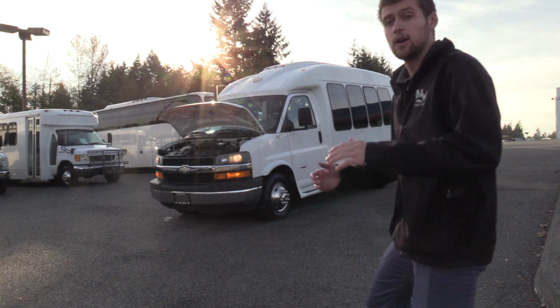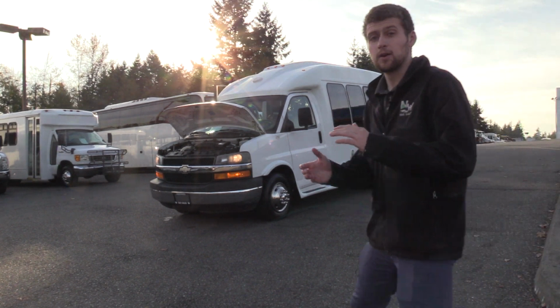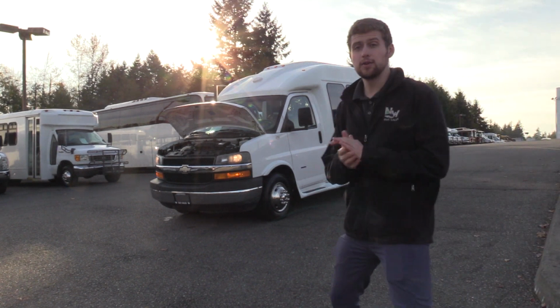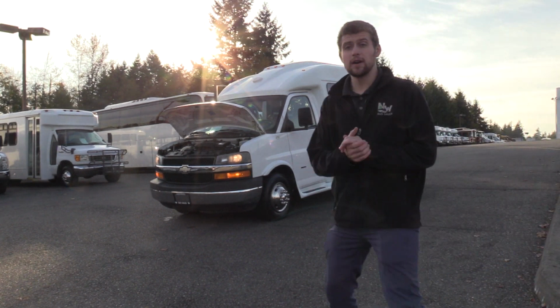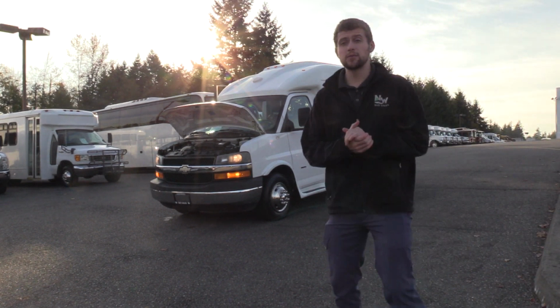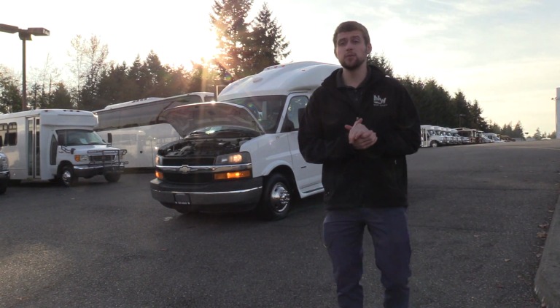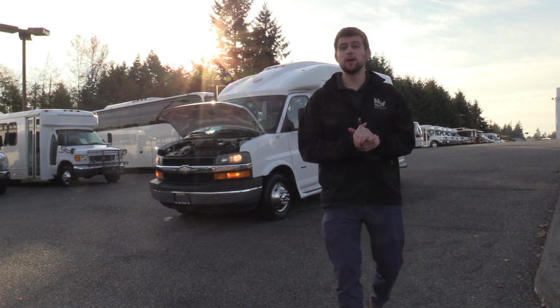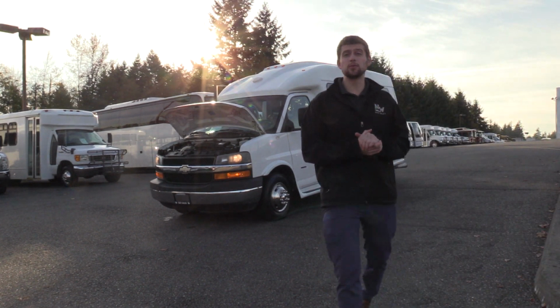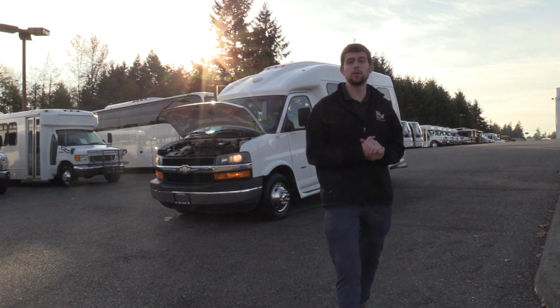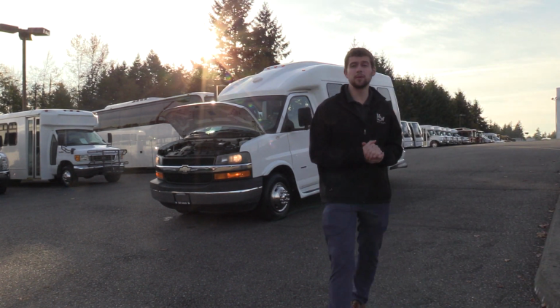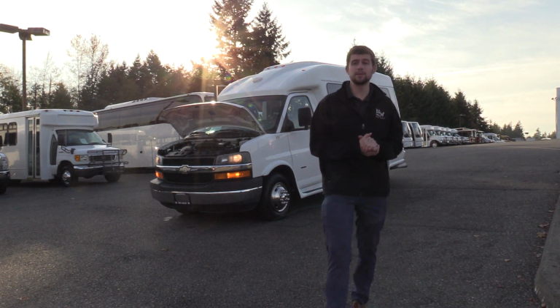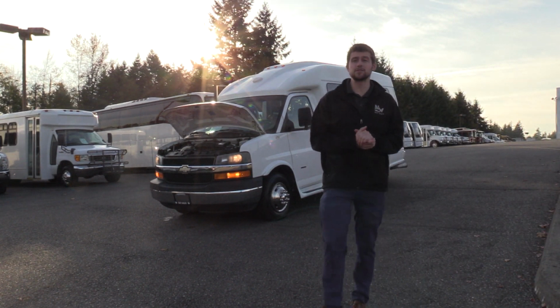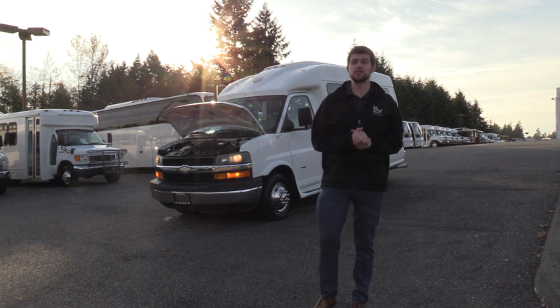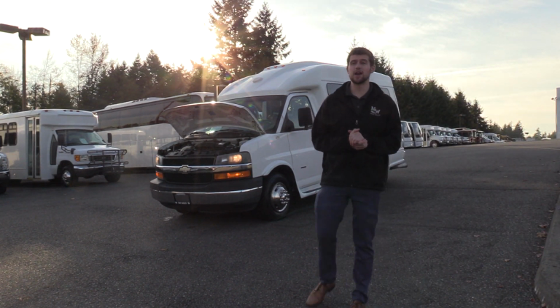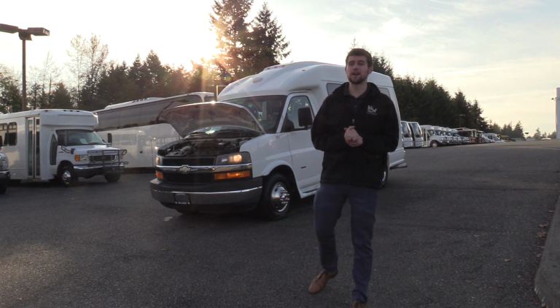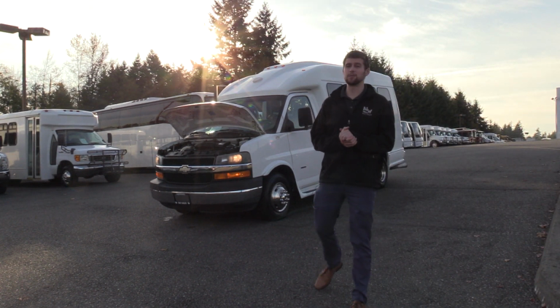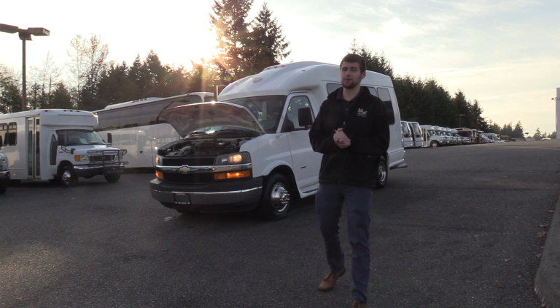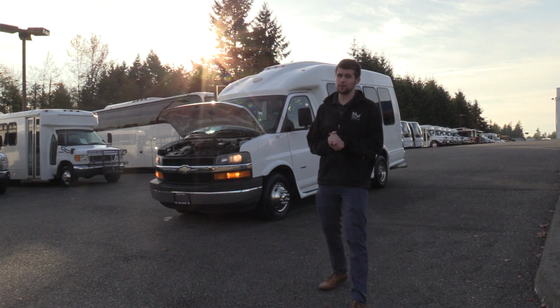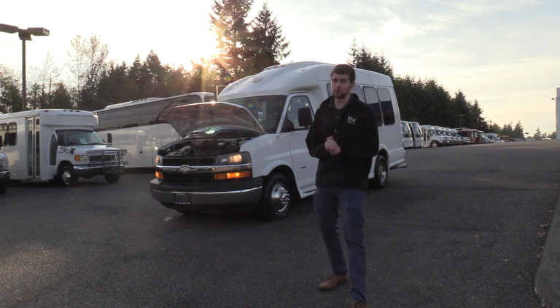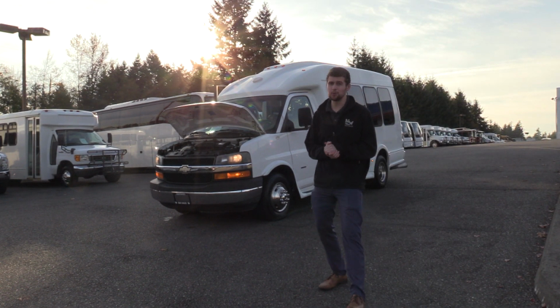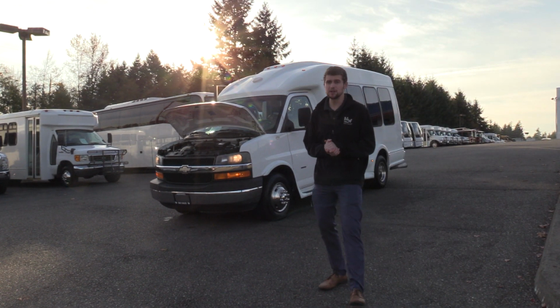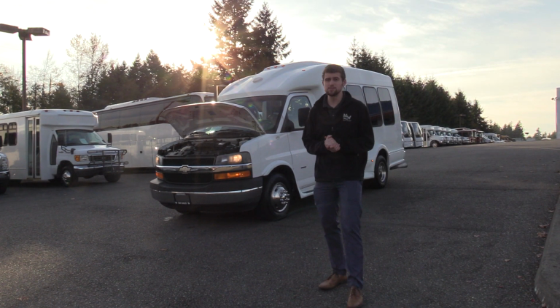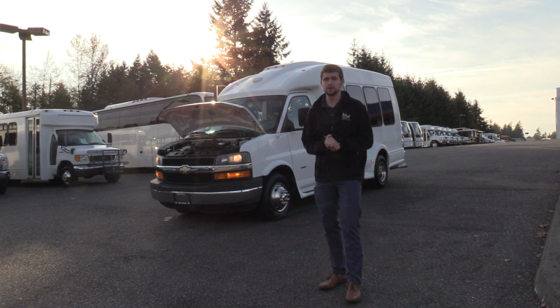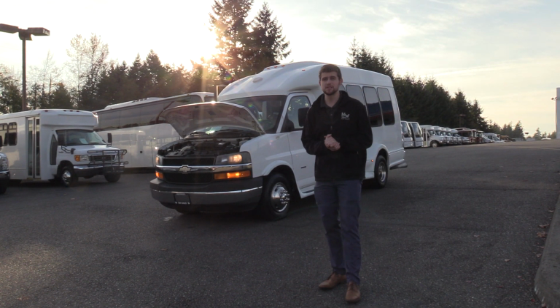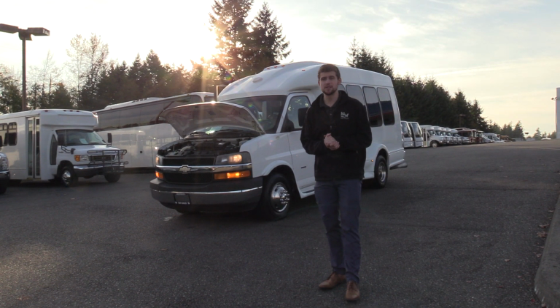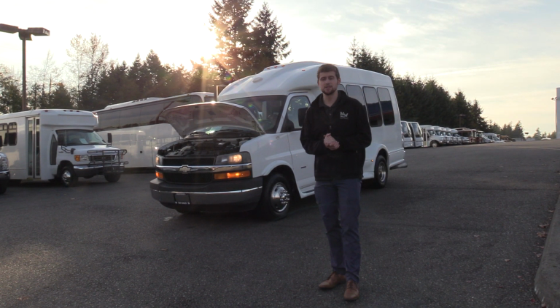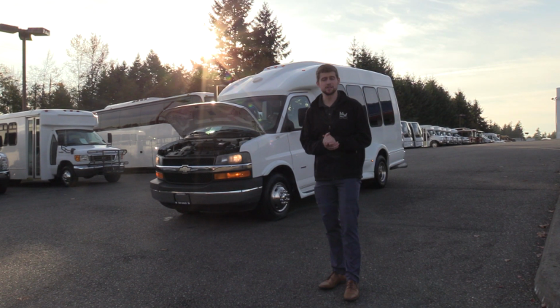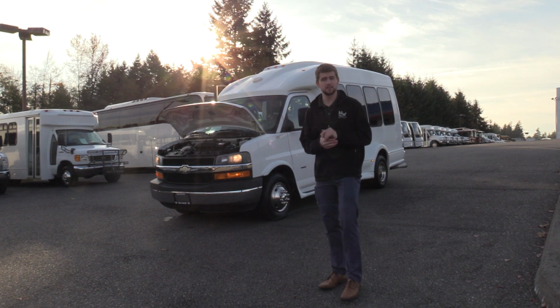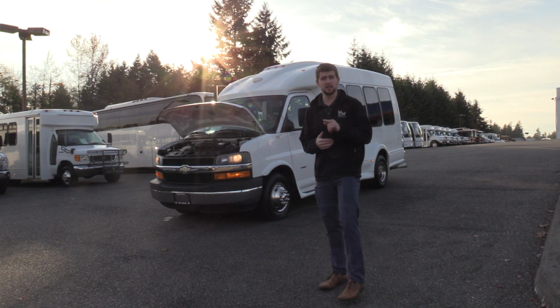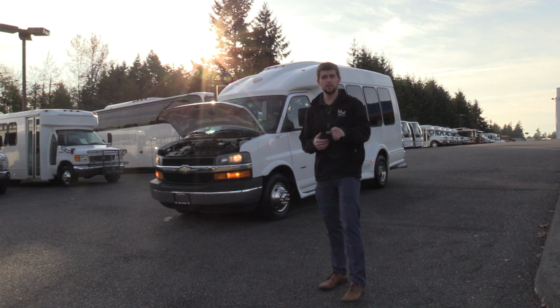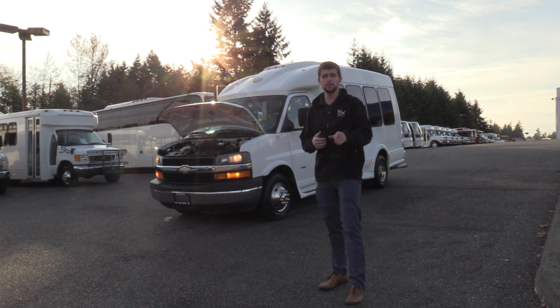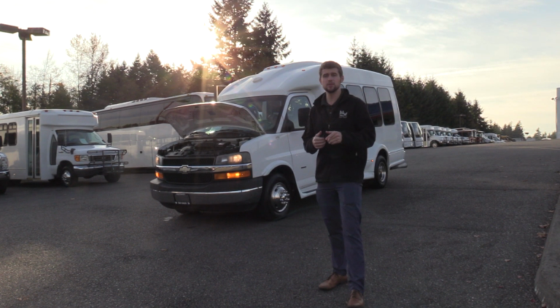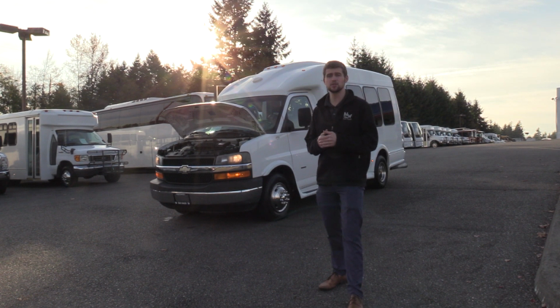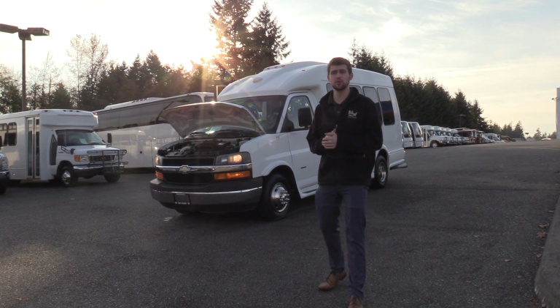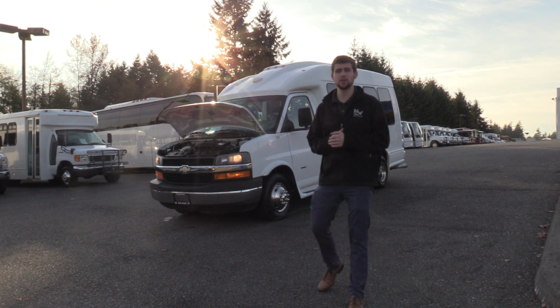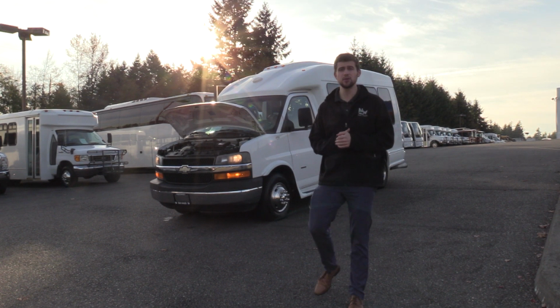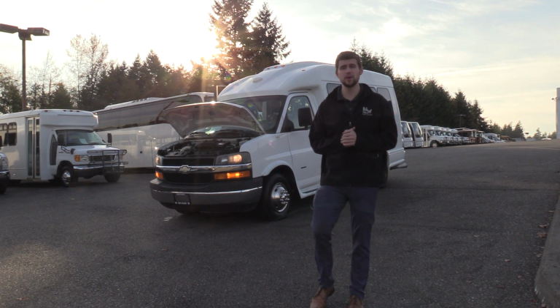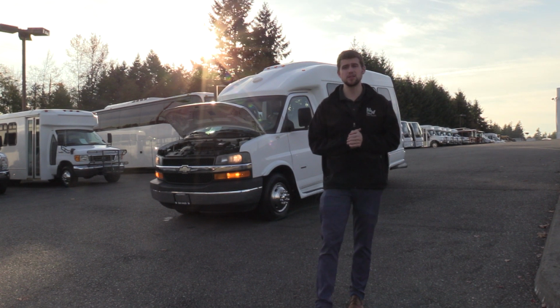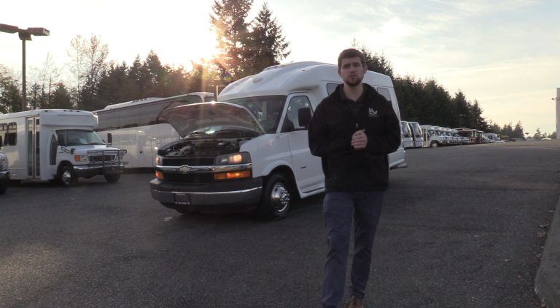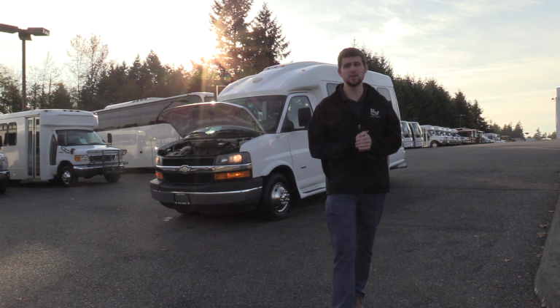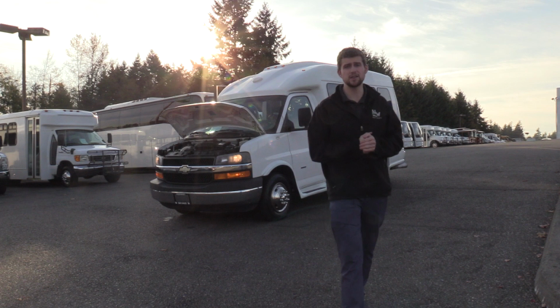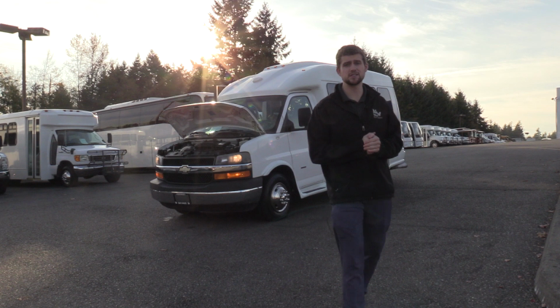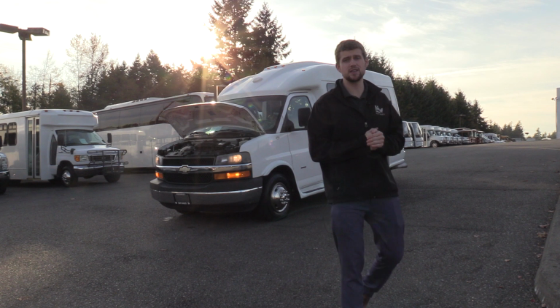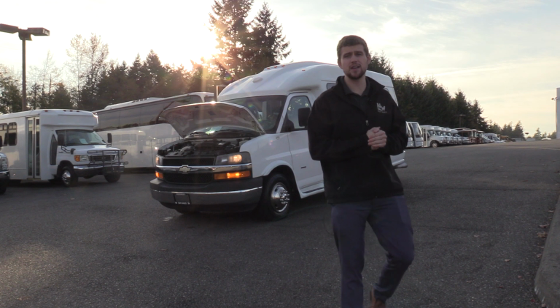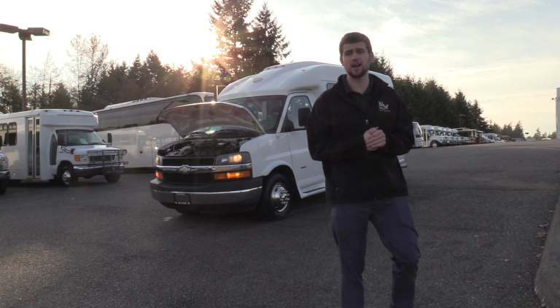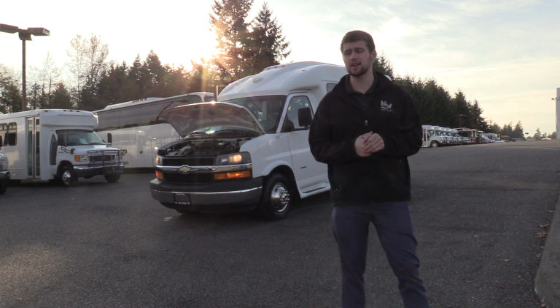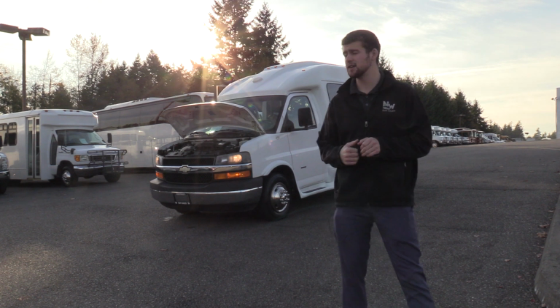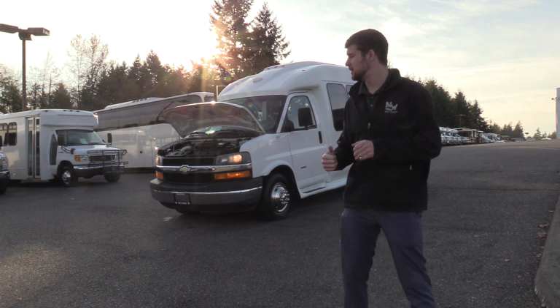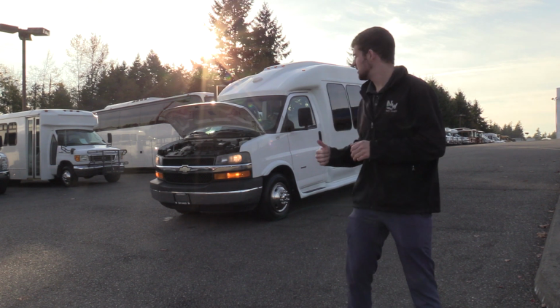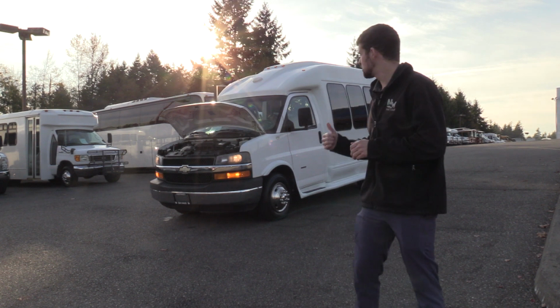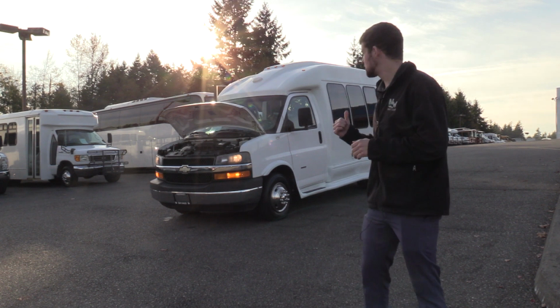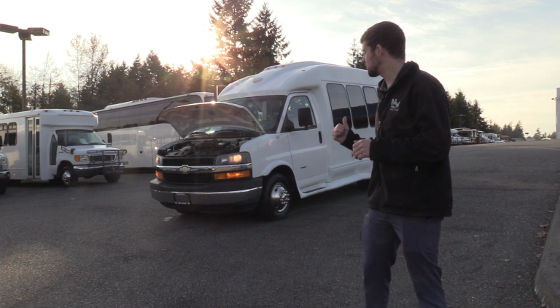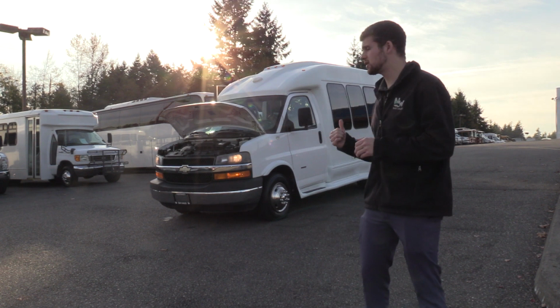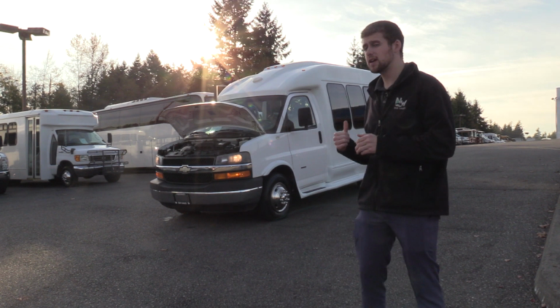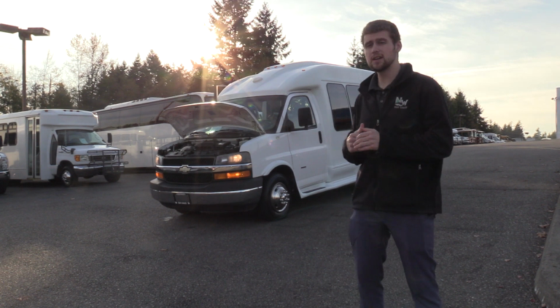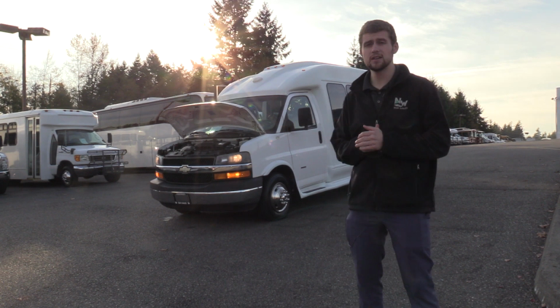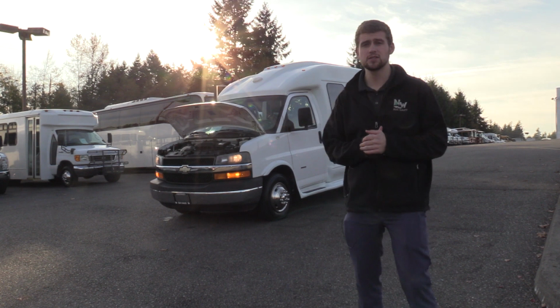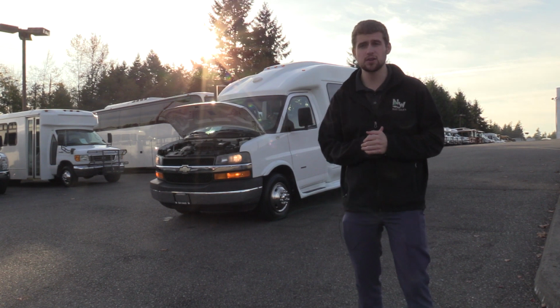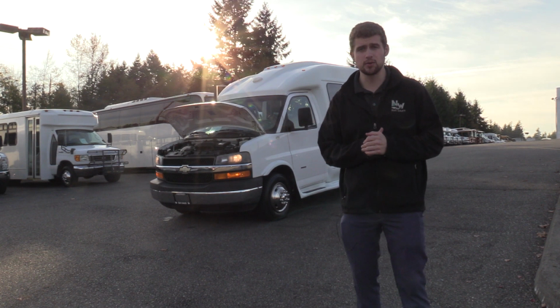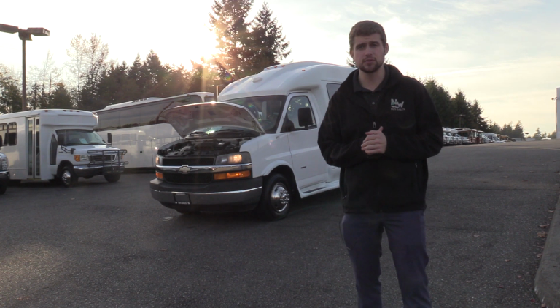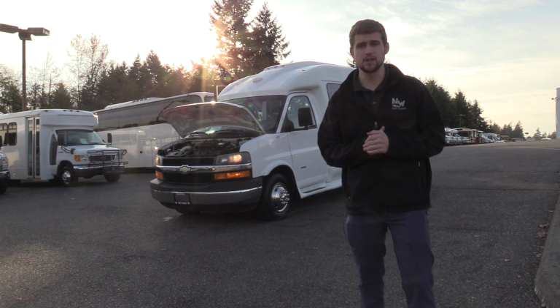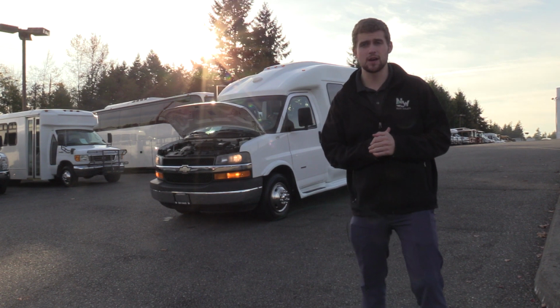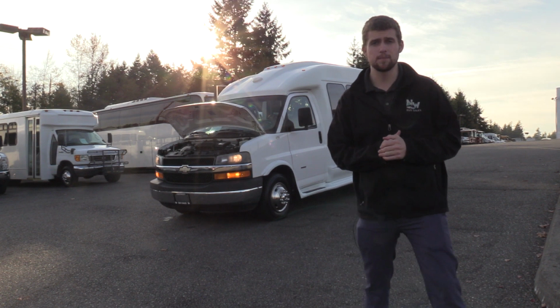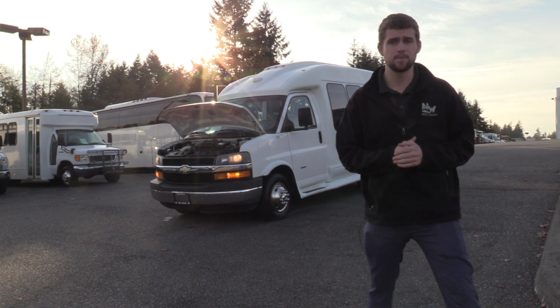Good afternoon everyone. My name is Jack and I'm with Northwest Bus Sales. Today I'm going to be showing you a 2009 Chevrolet Turtletop.